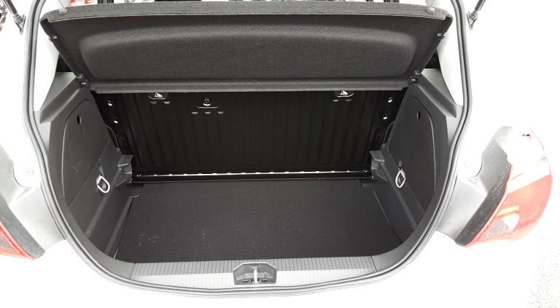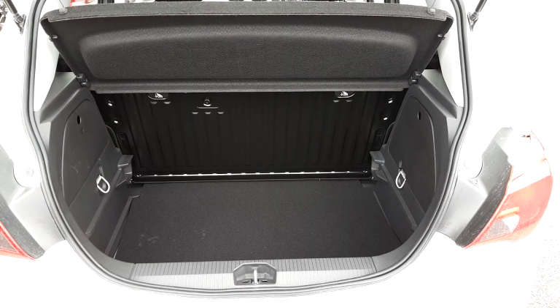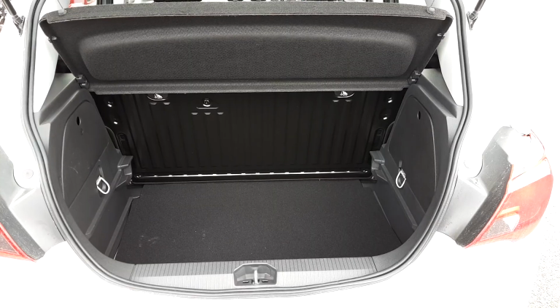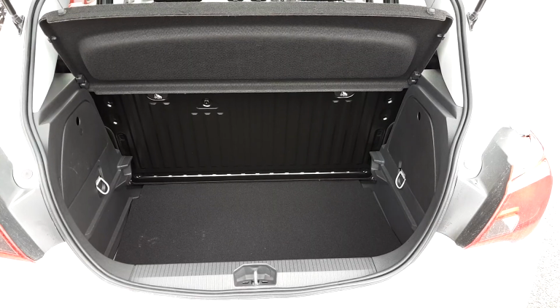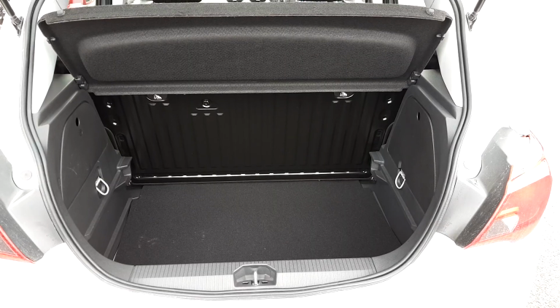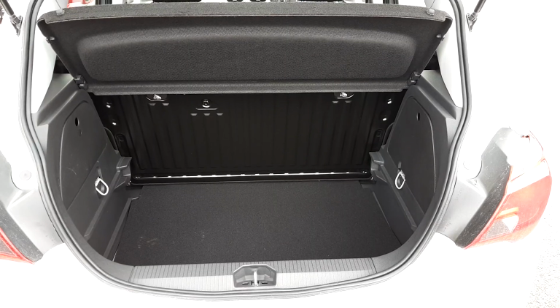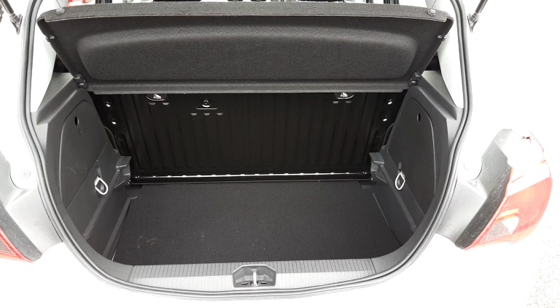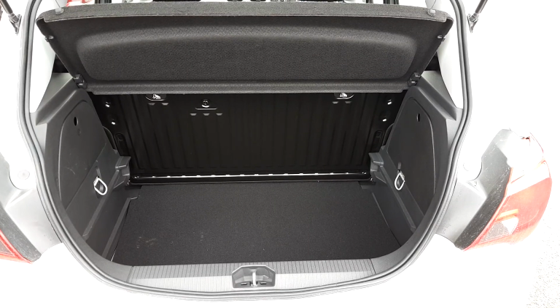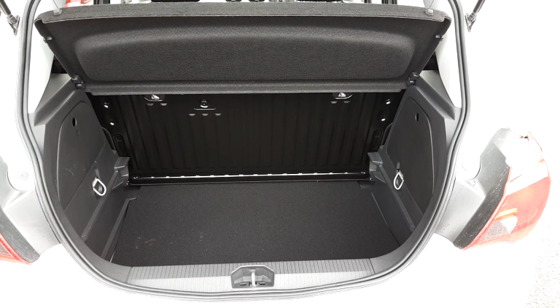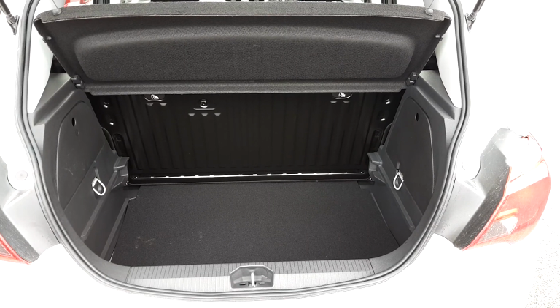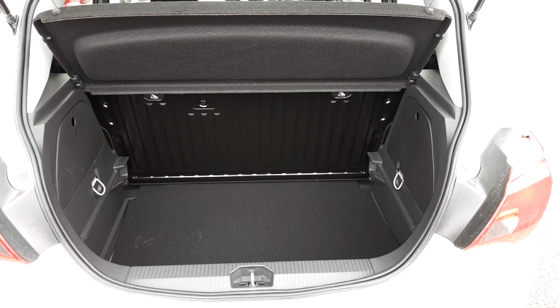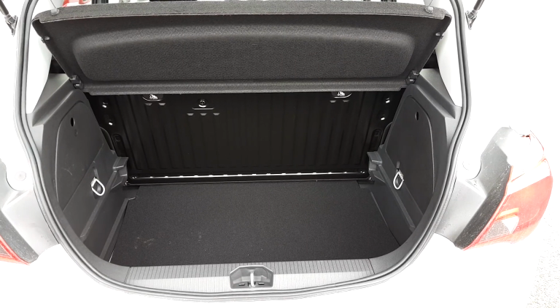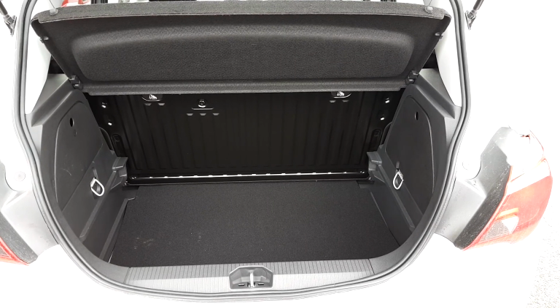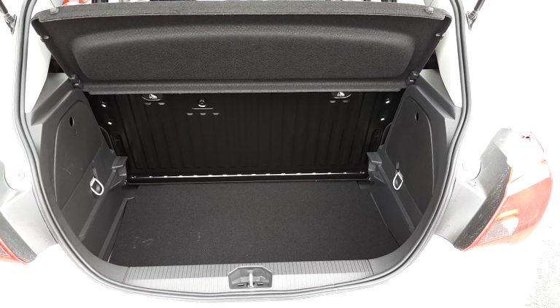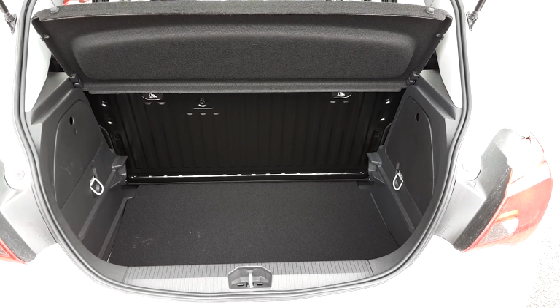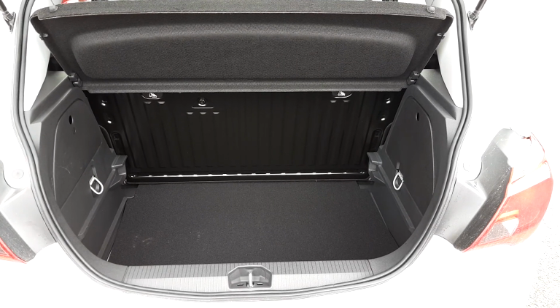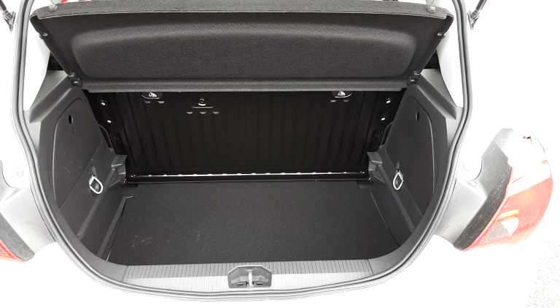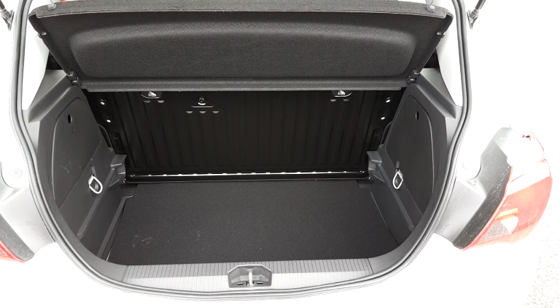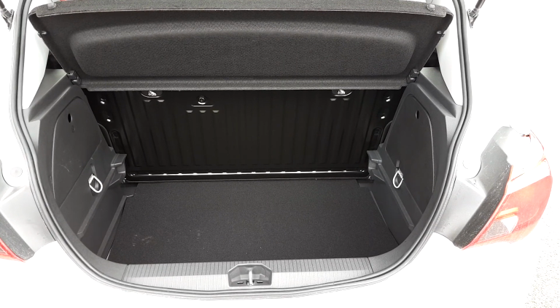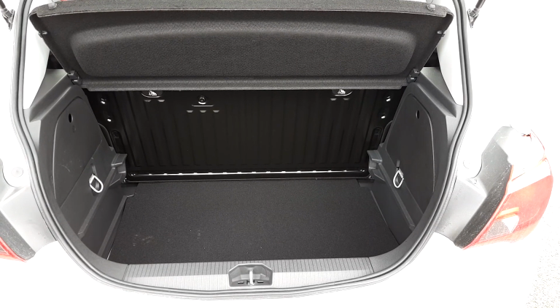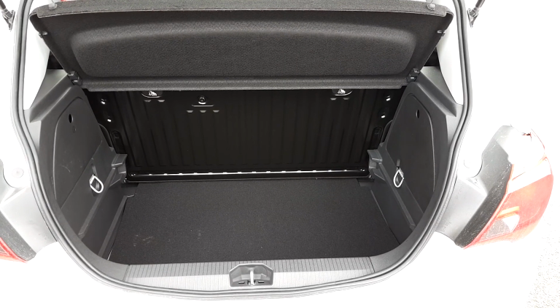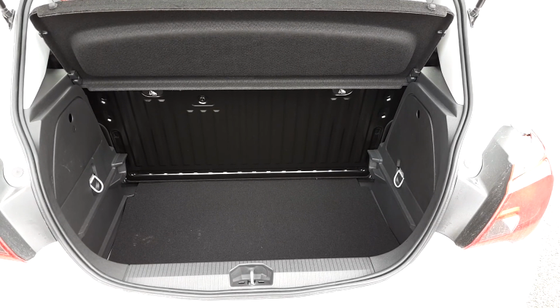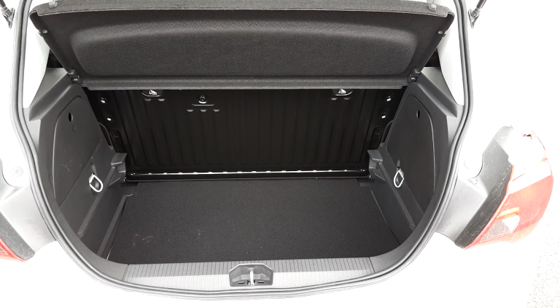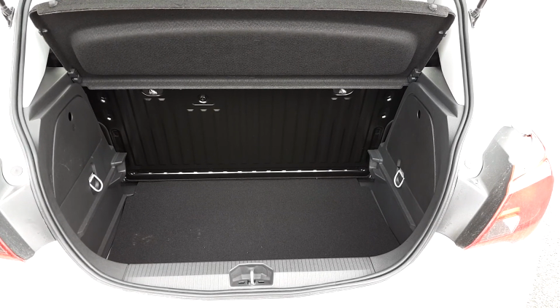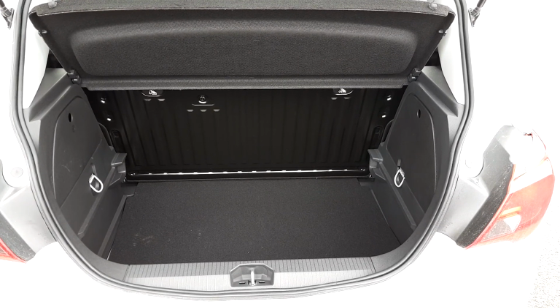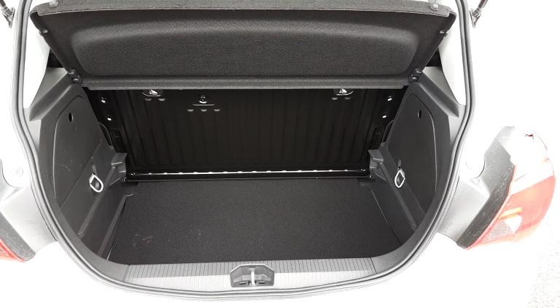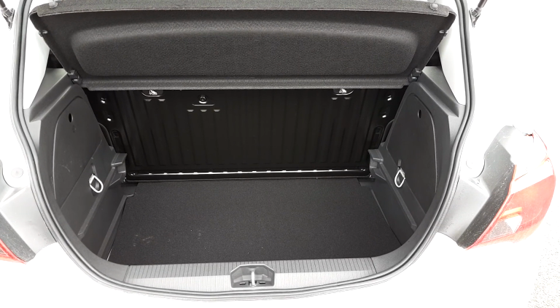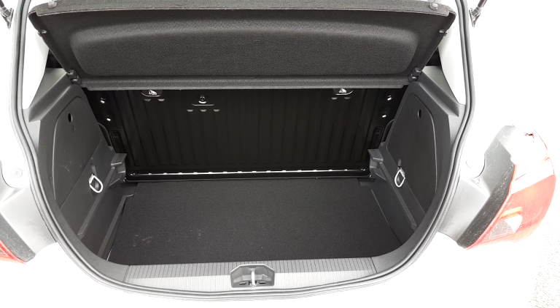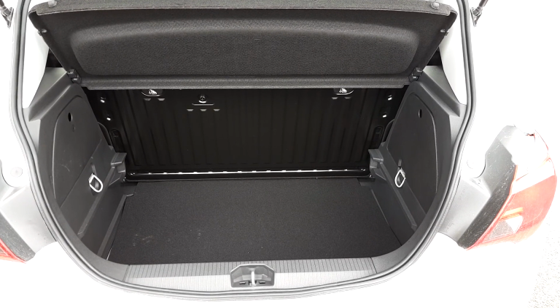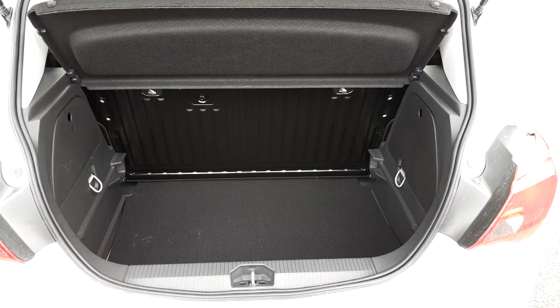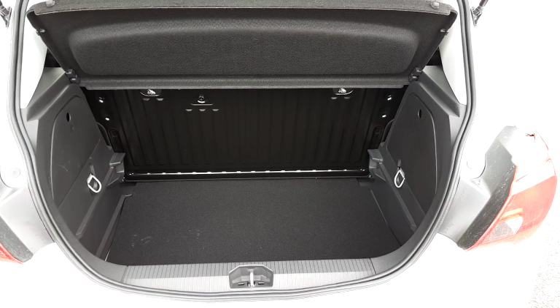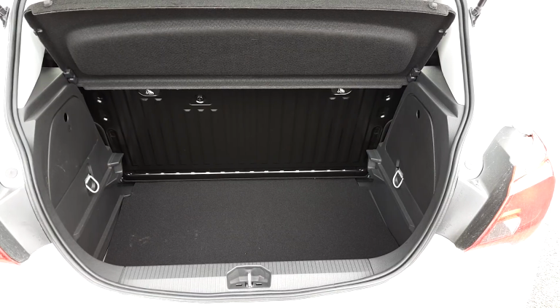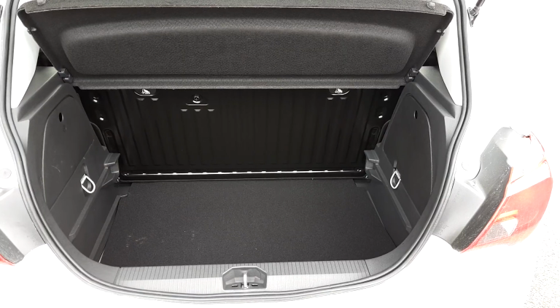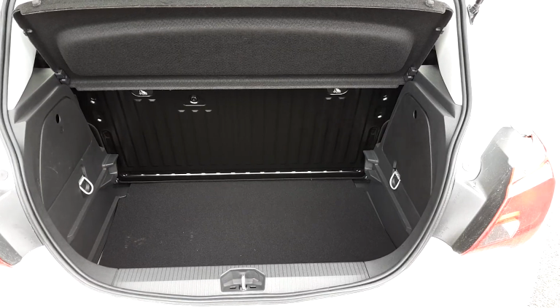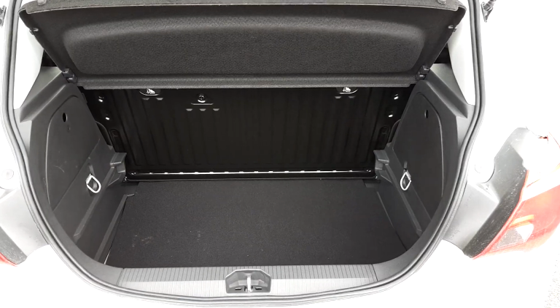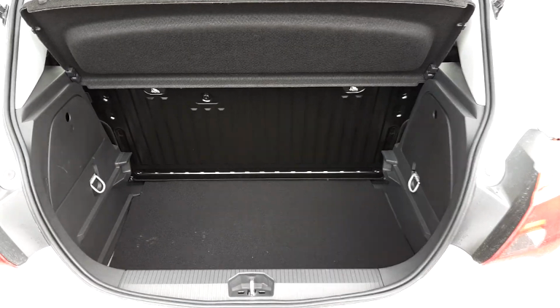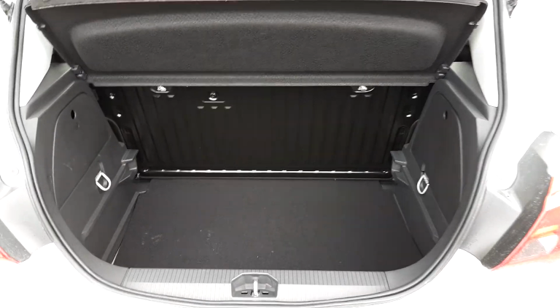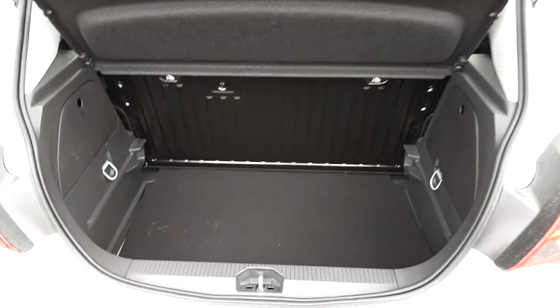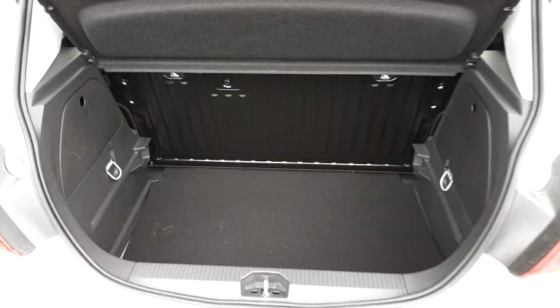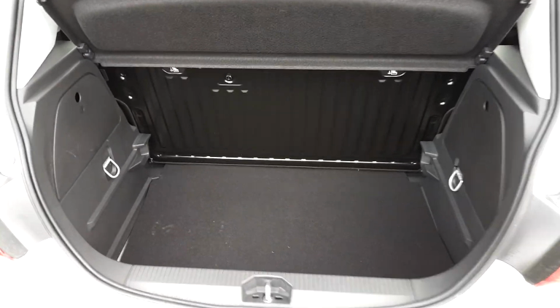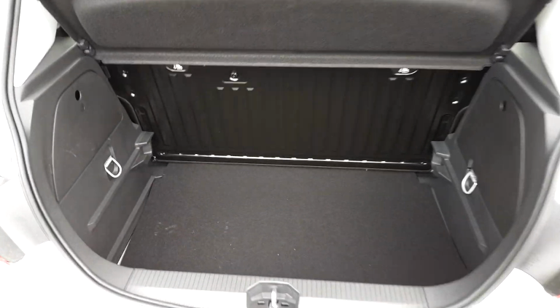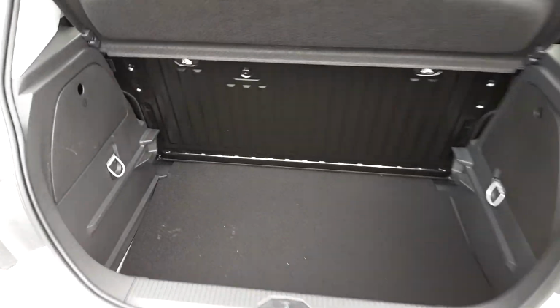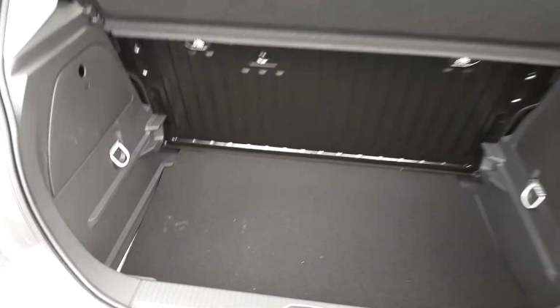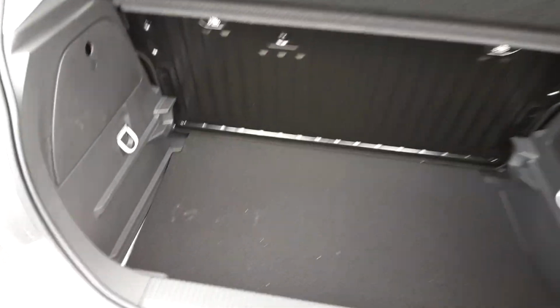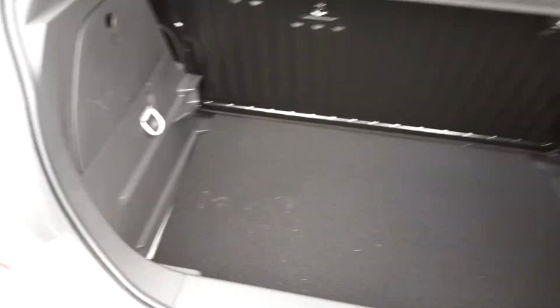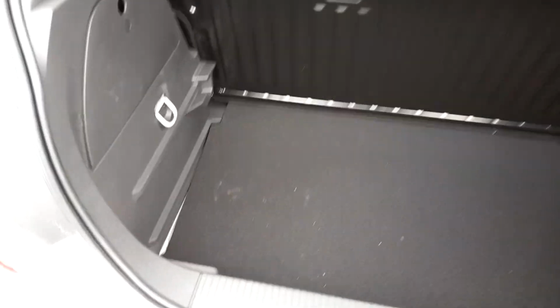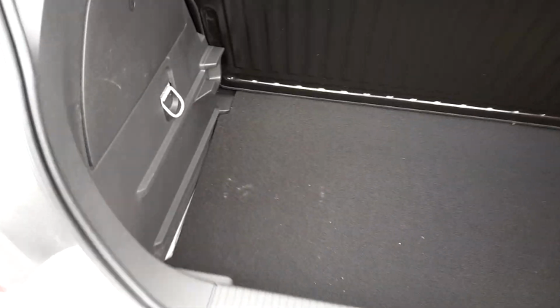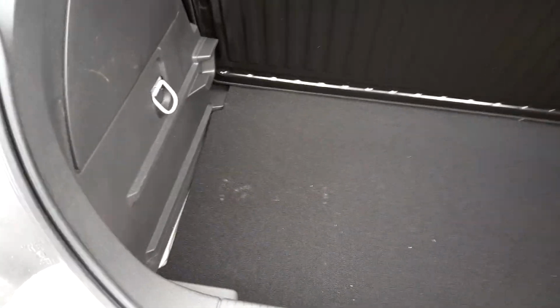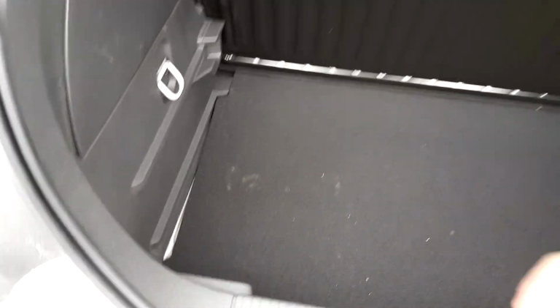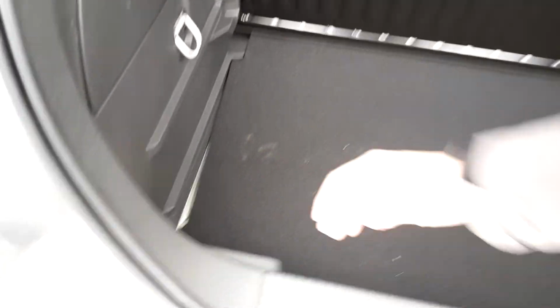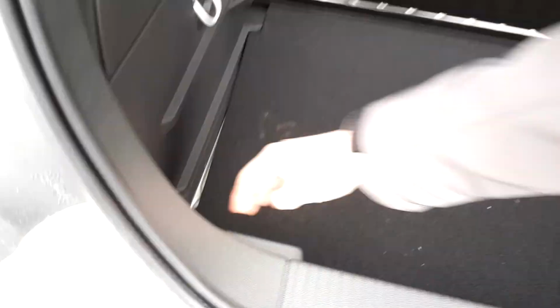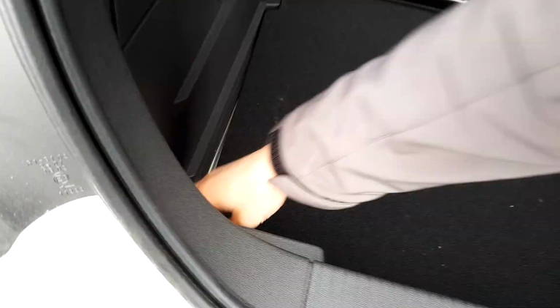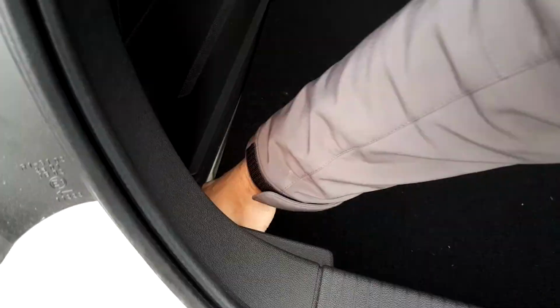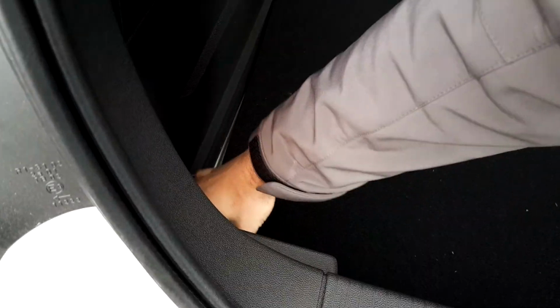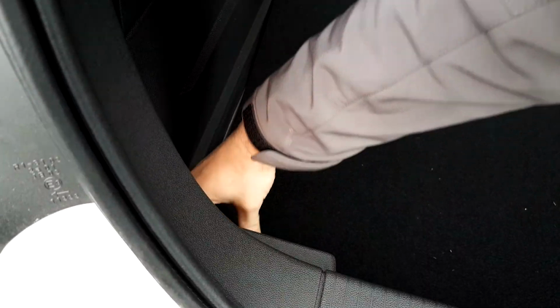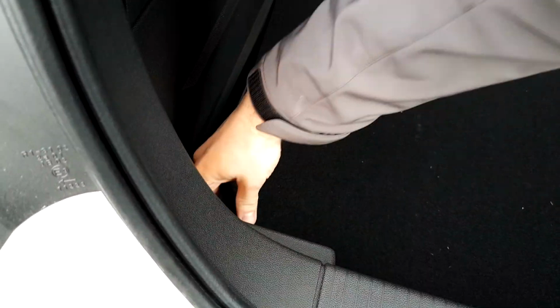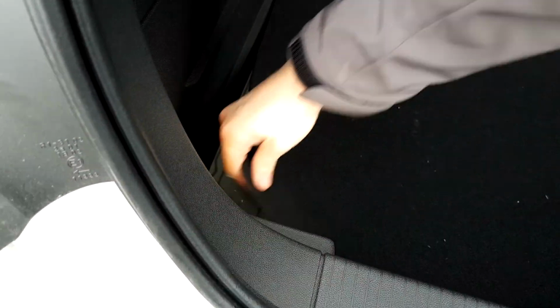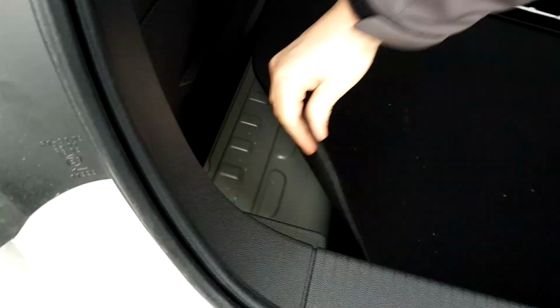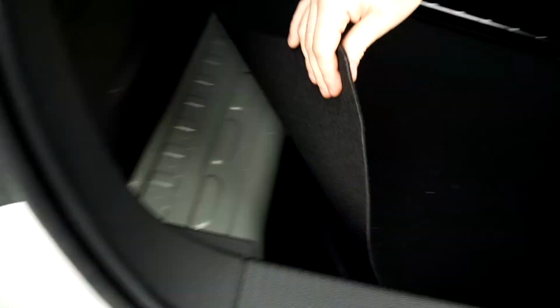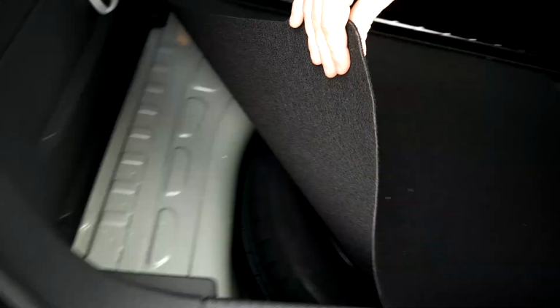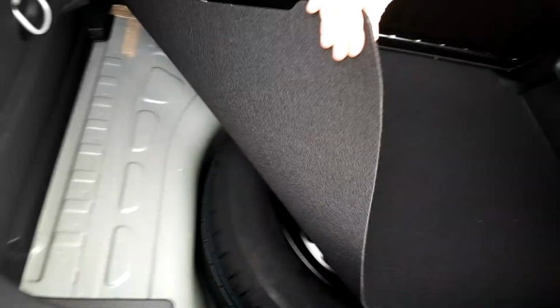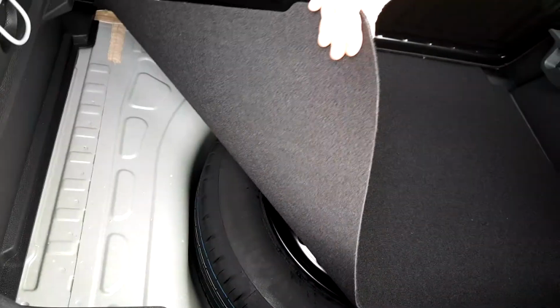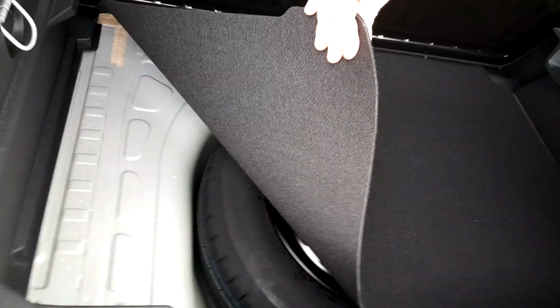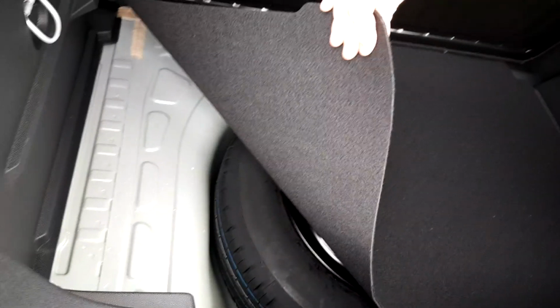Looking into the boot of the car — the seats fold down as well for extra storage. You have your spare wheel just under here.